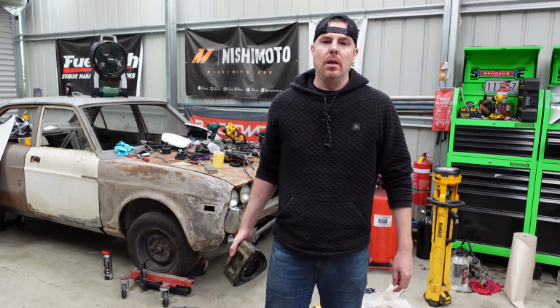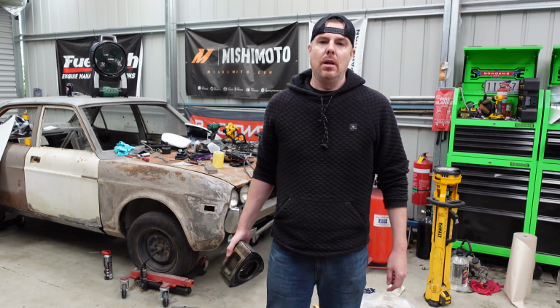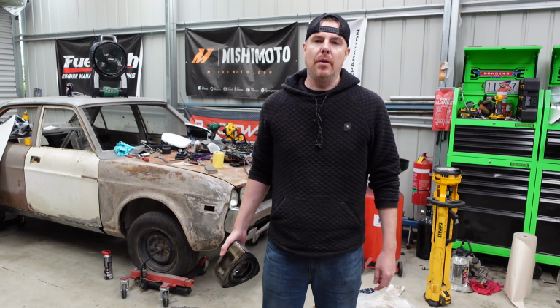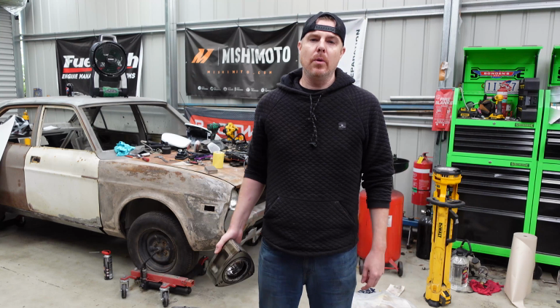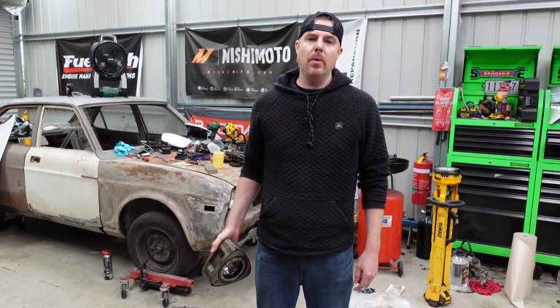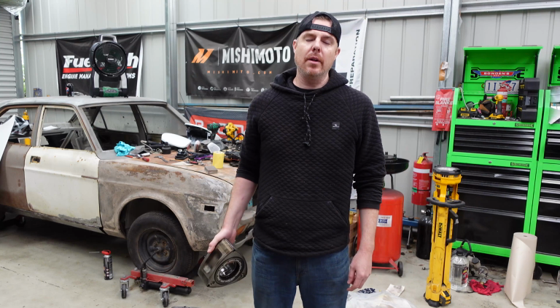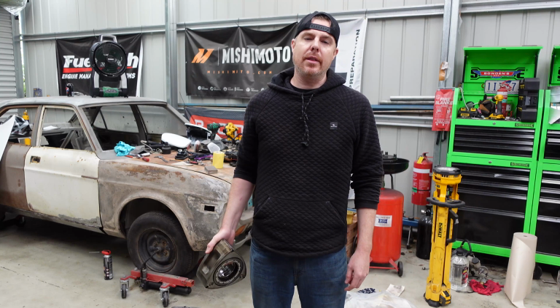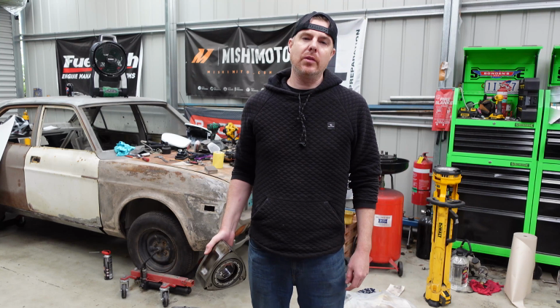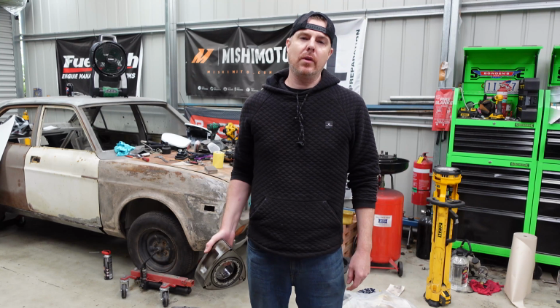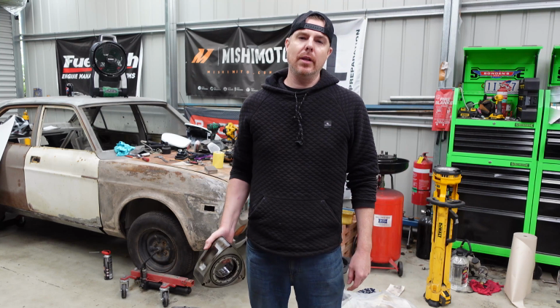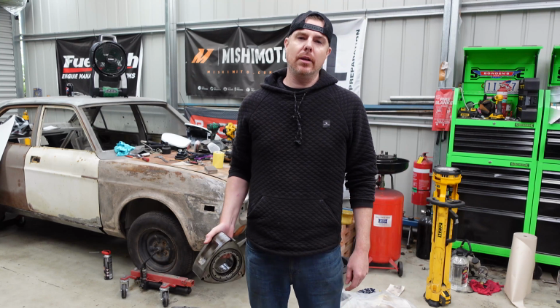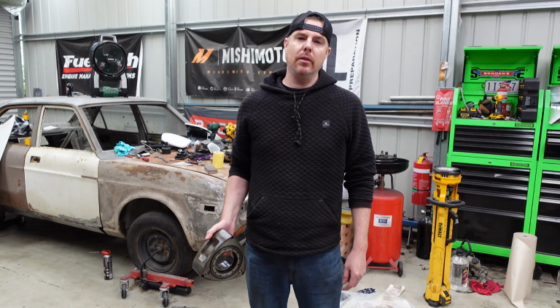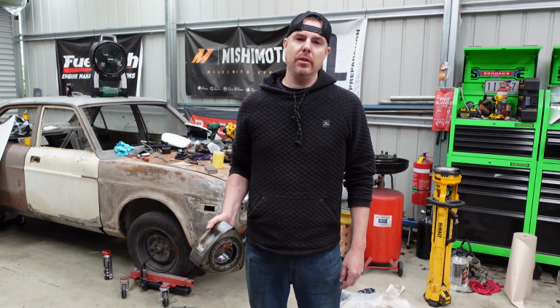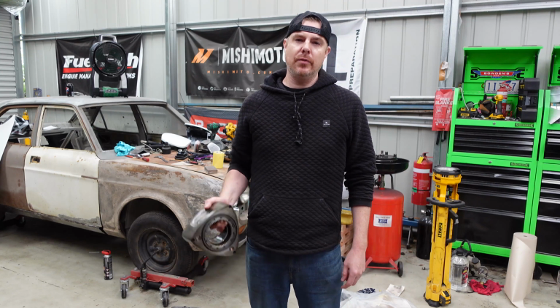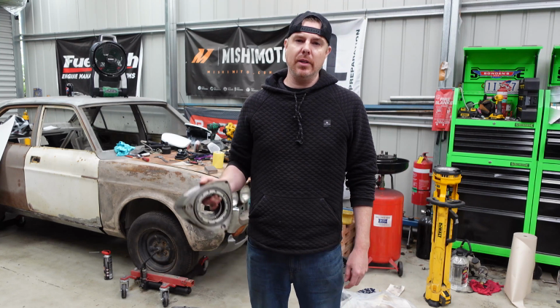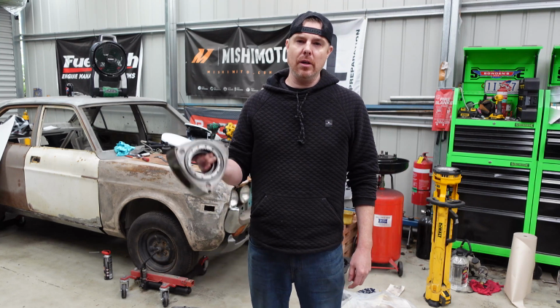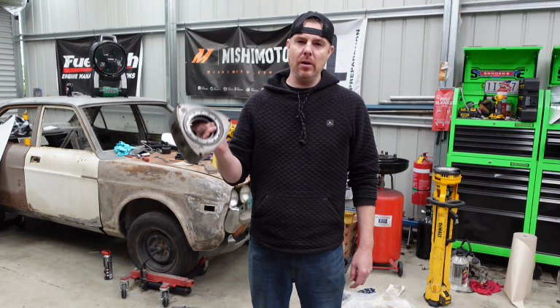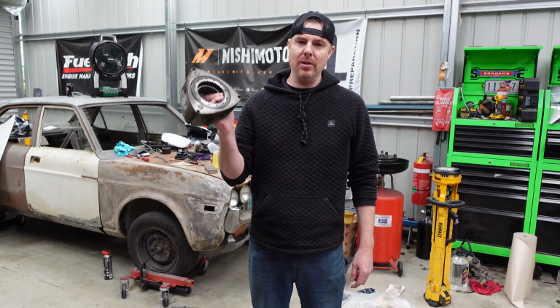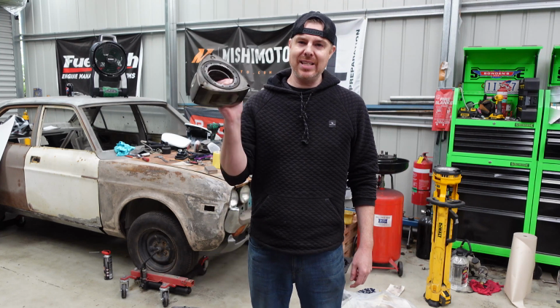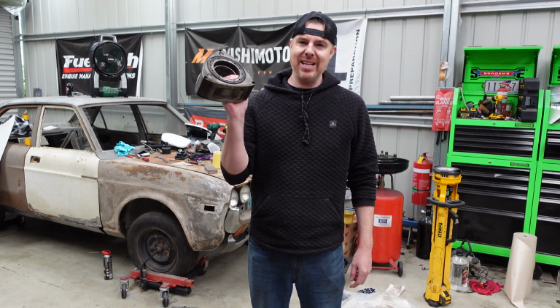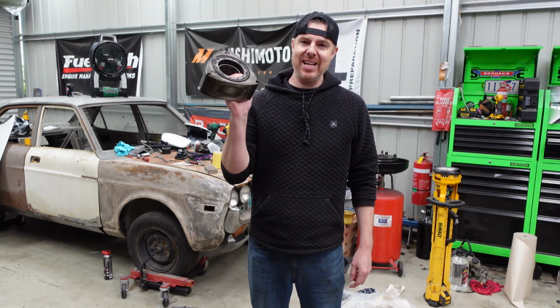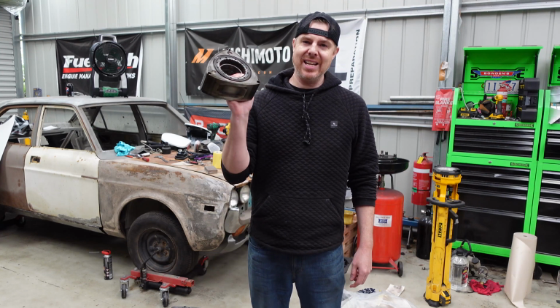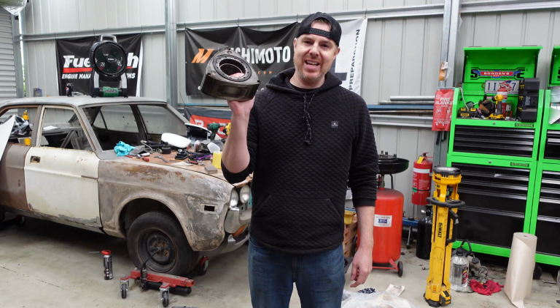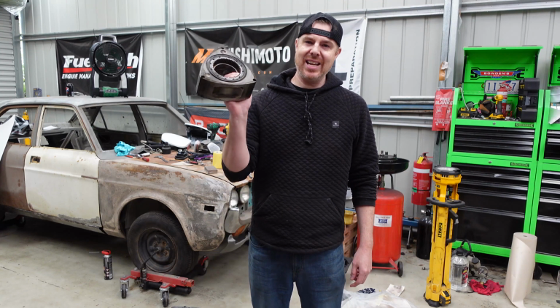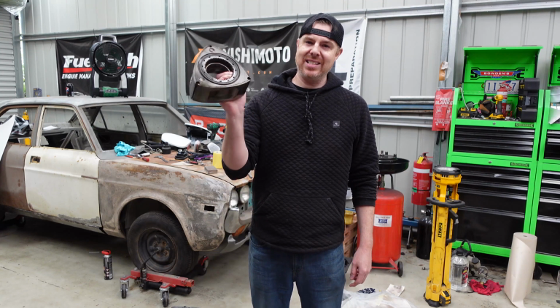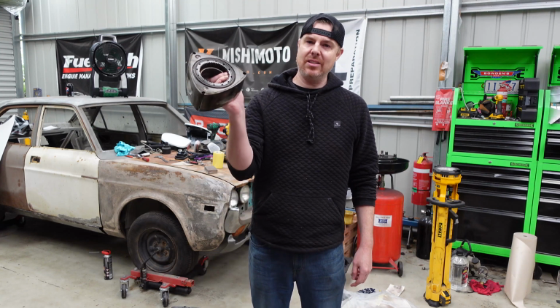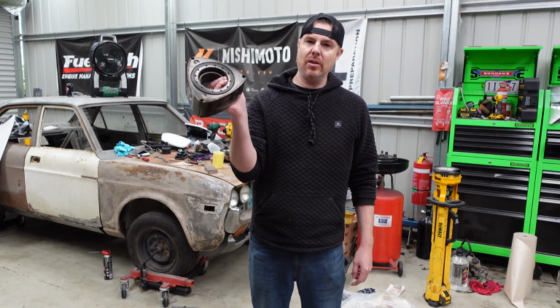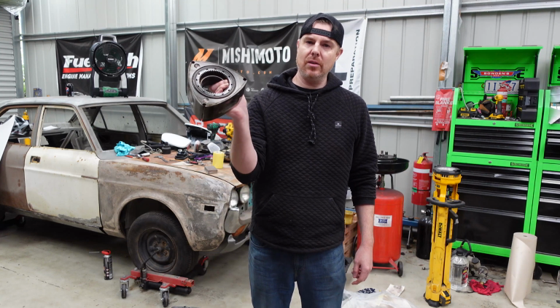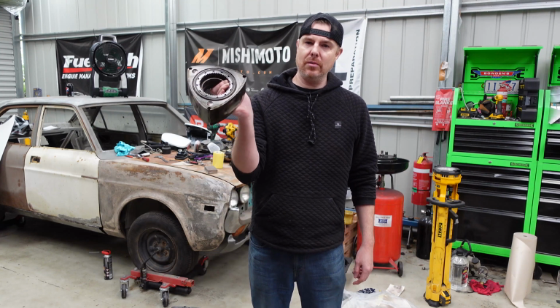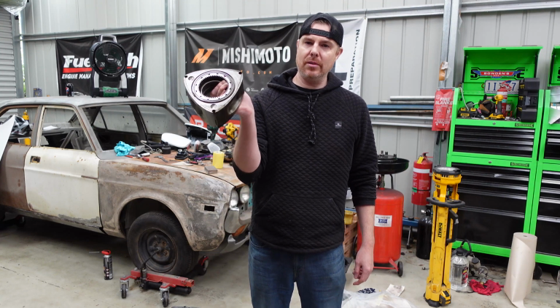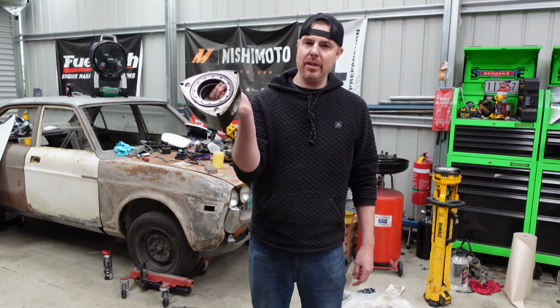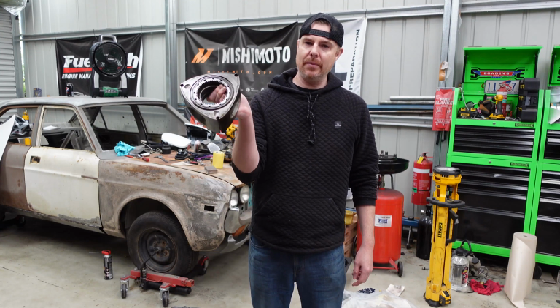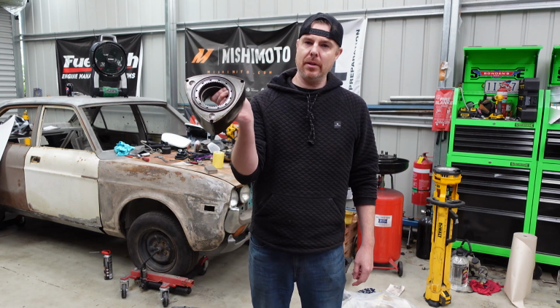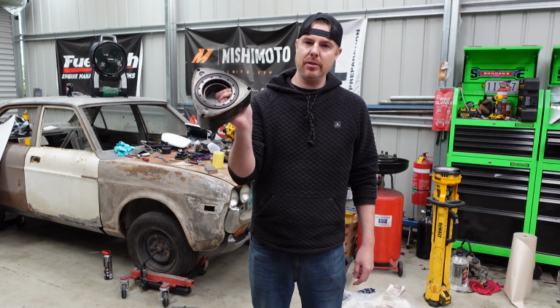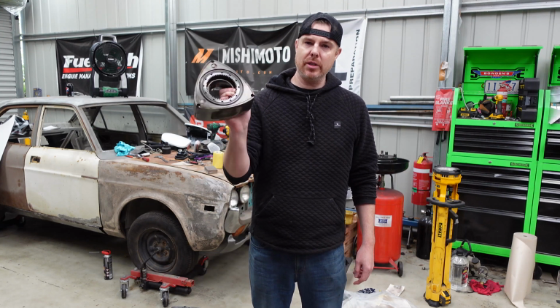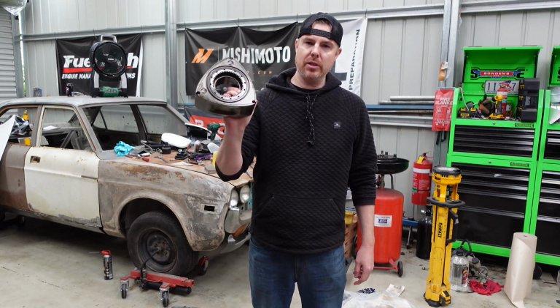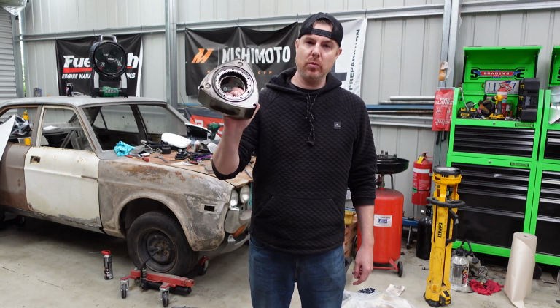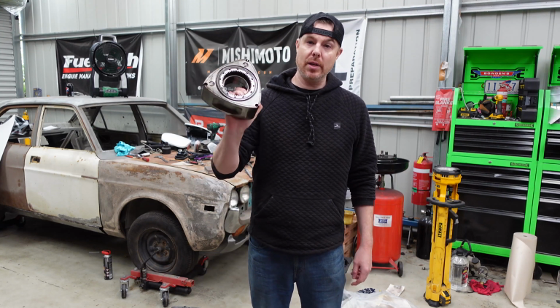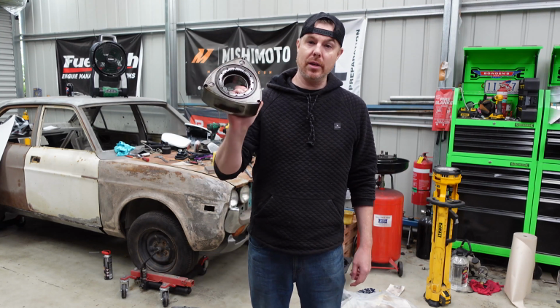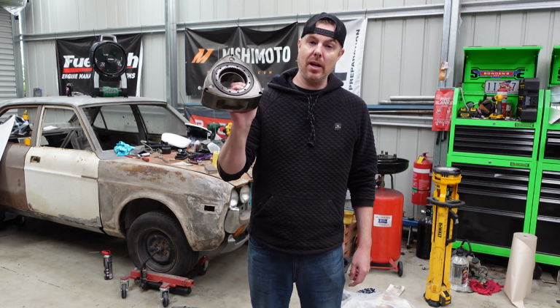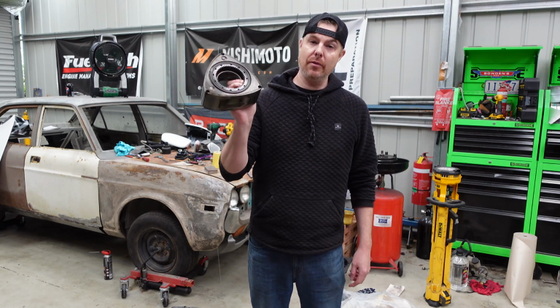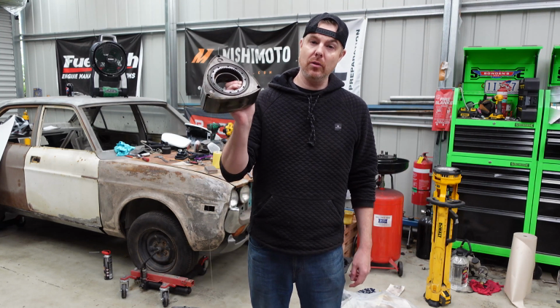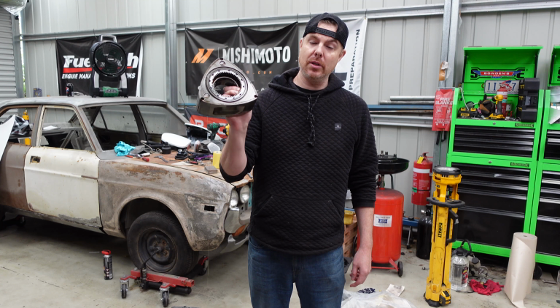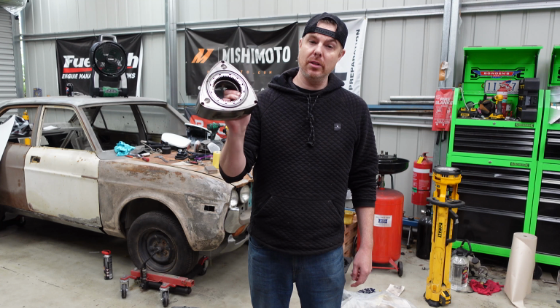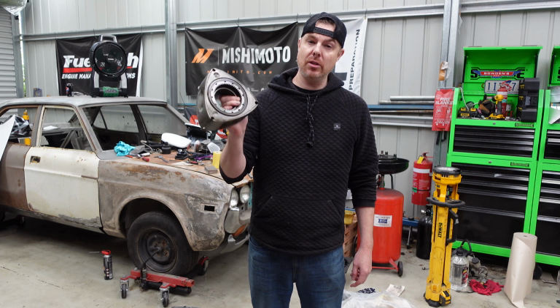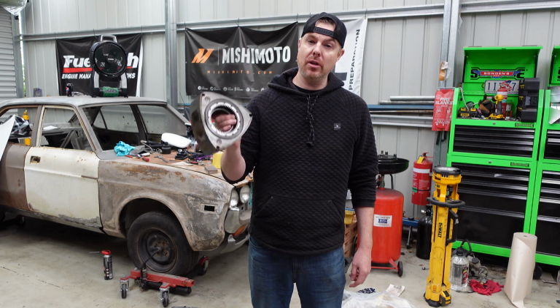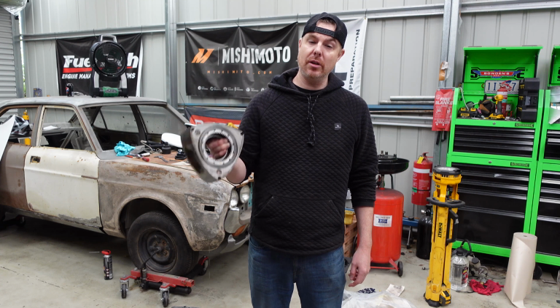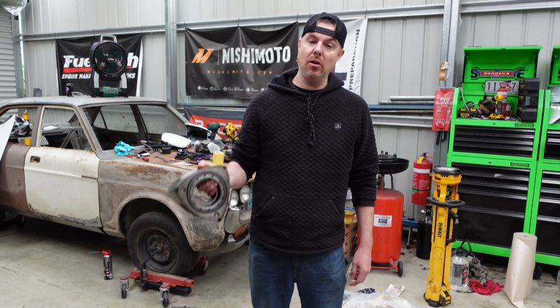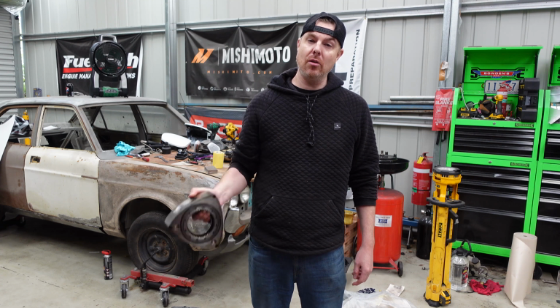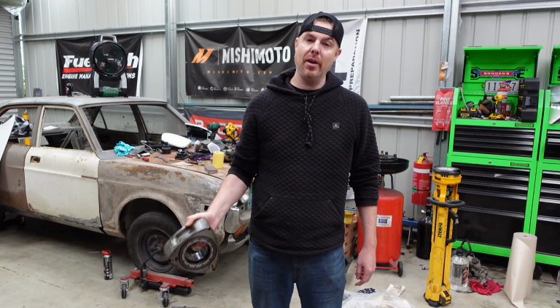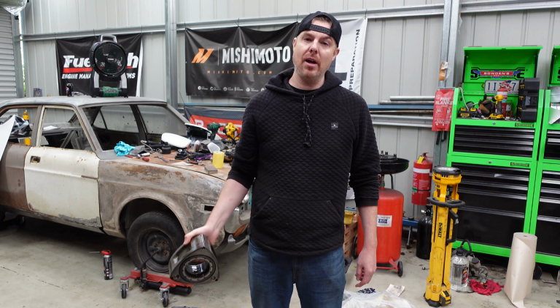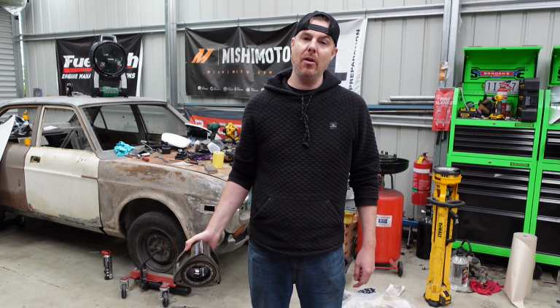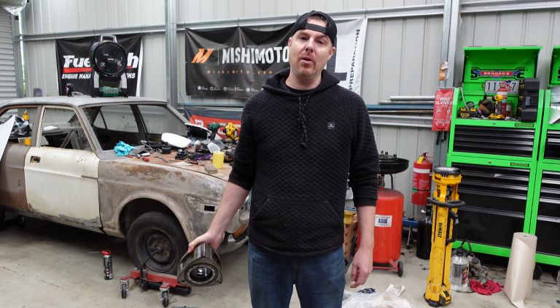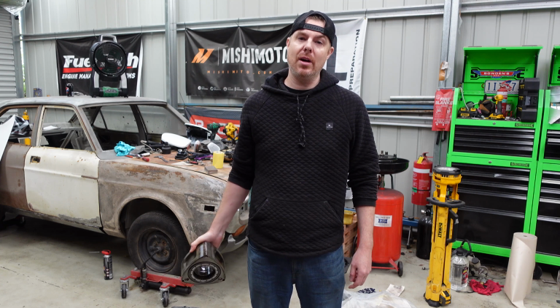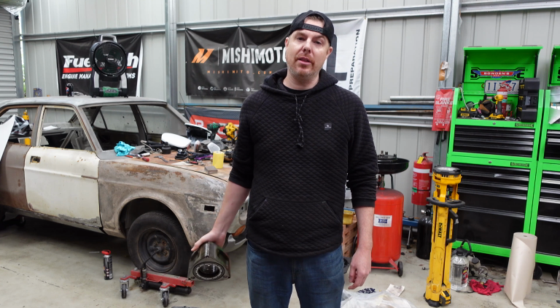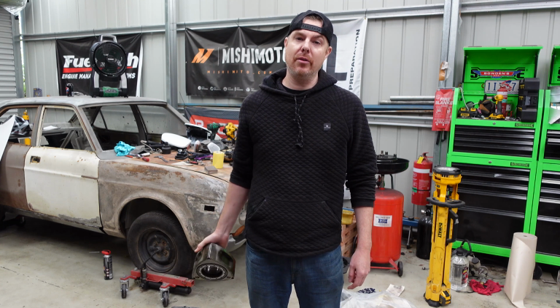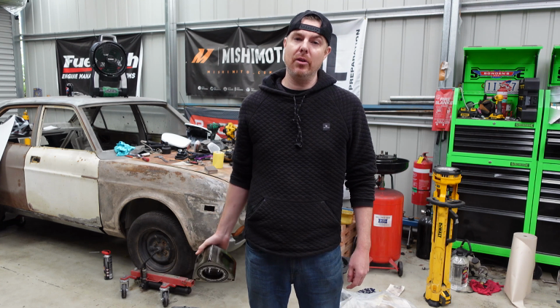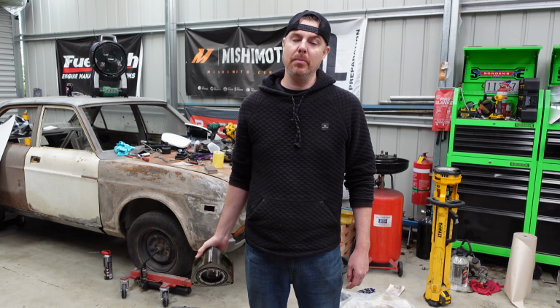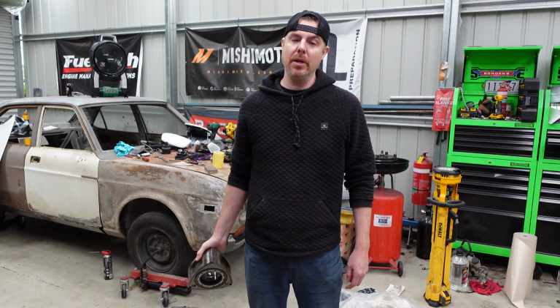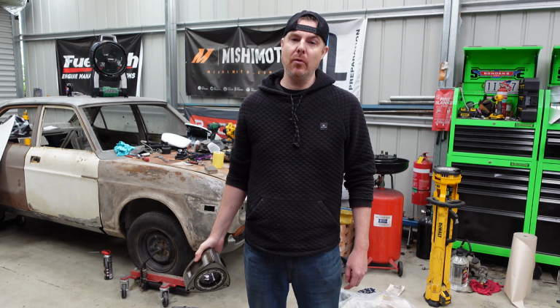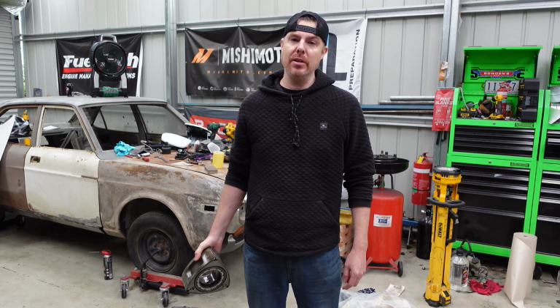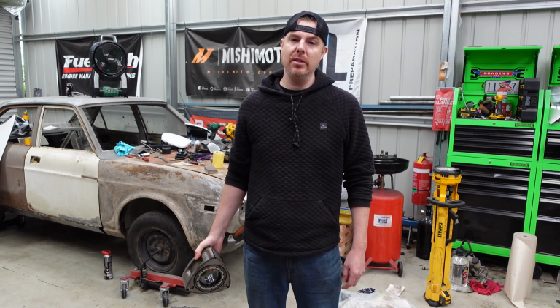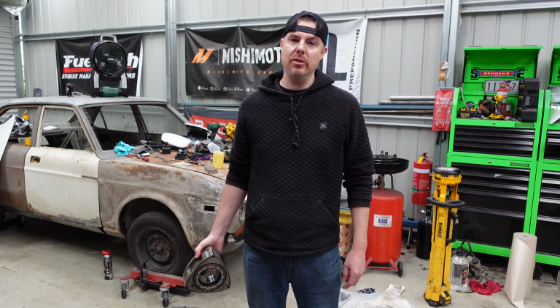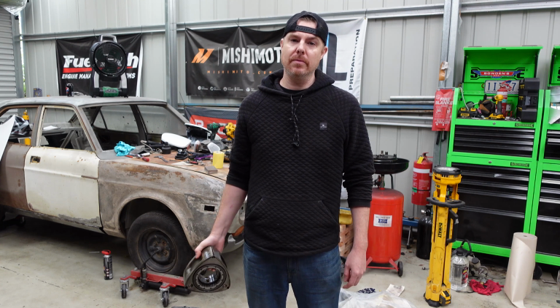Hi everyone, thanks for clicking on this video. Today, as the title and thumbnail suggests, we're going to have a look inside of our 13B race engine.